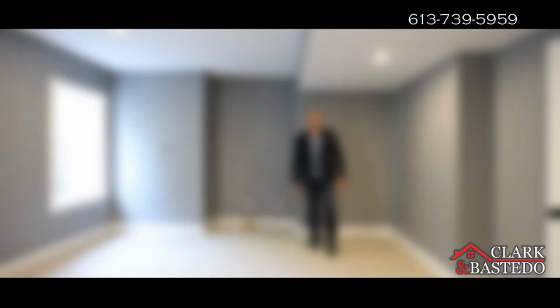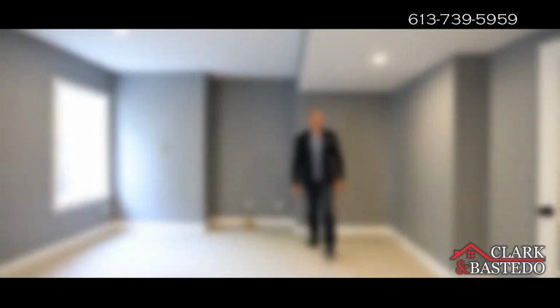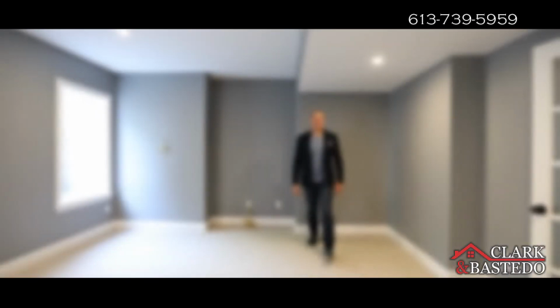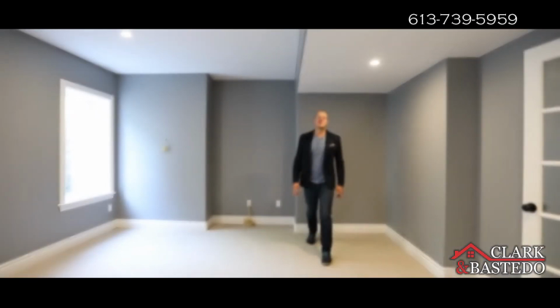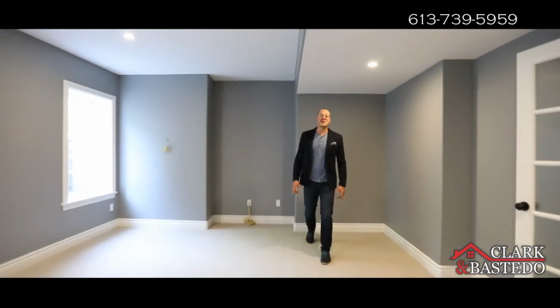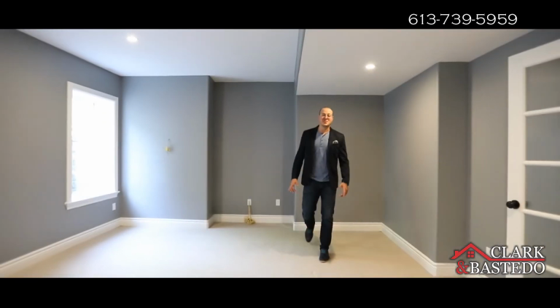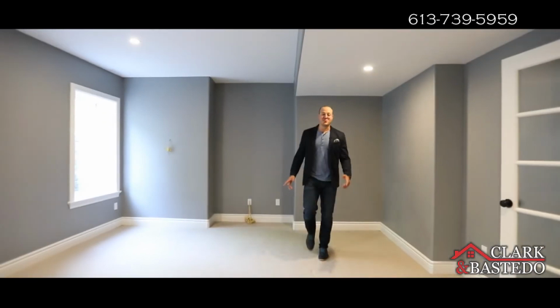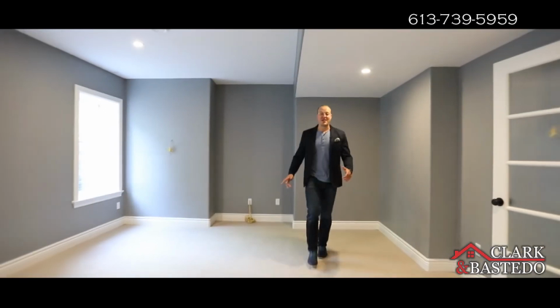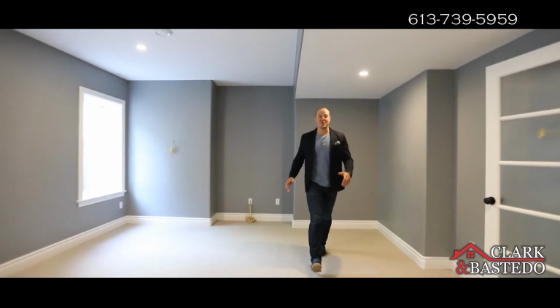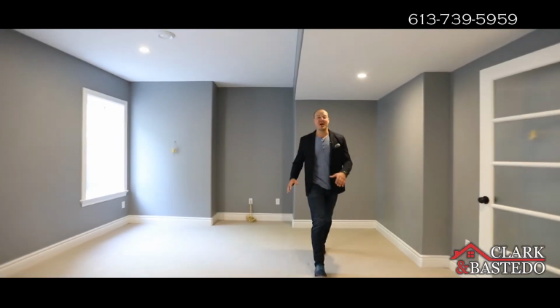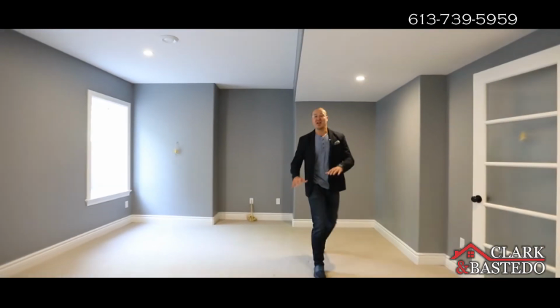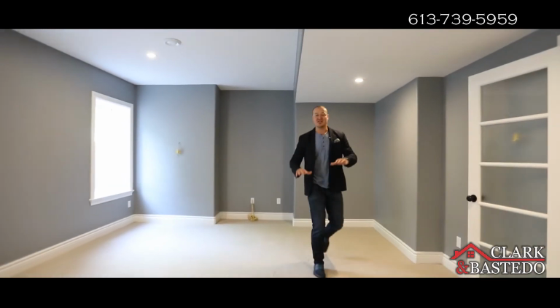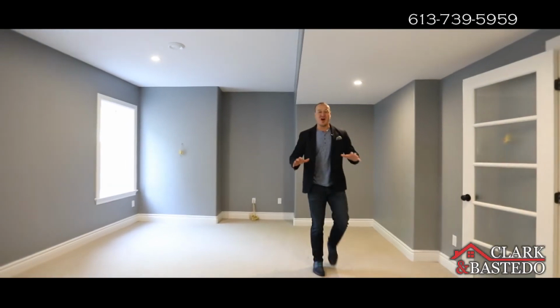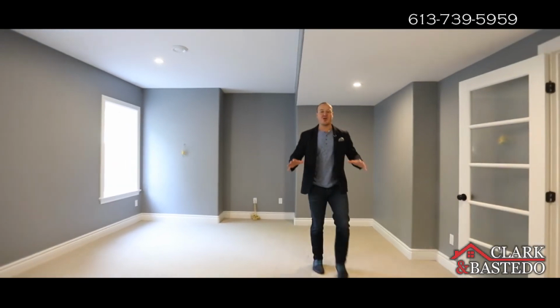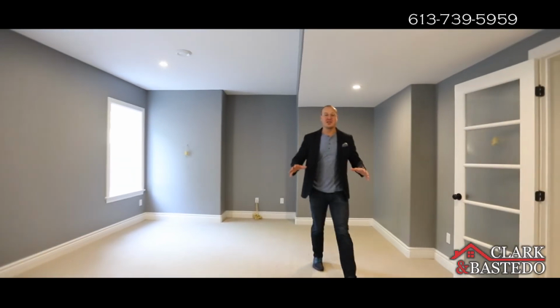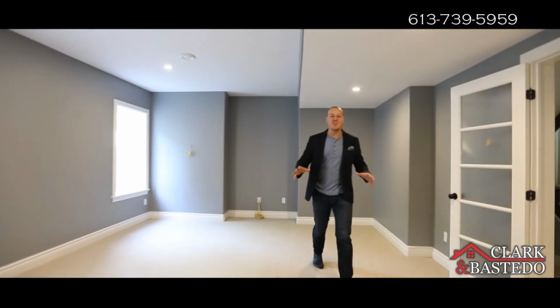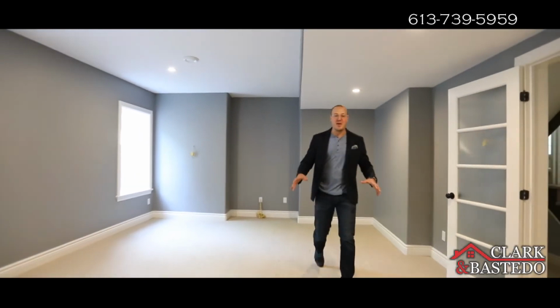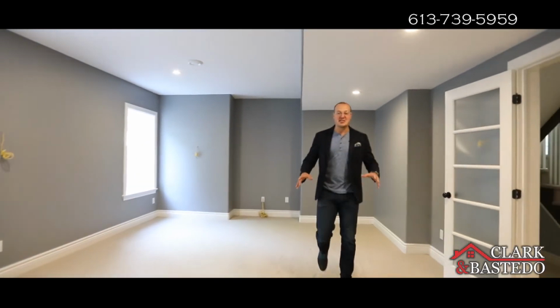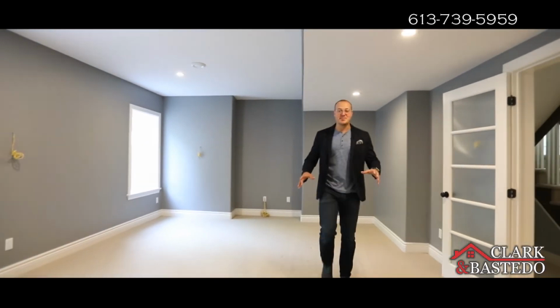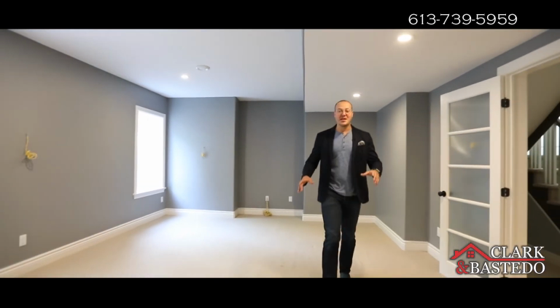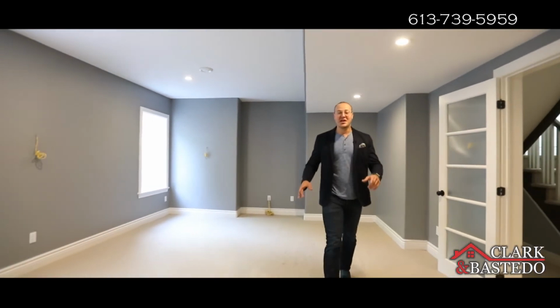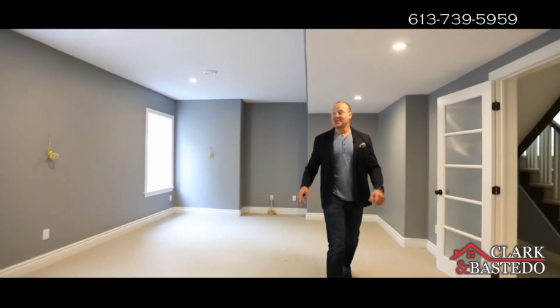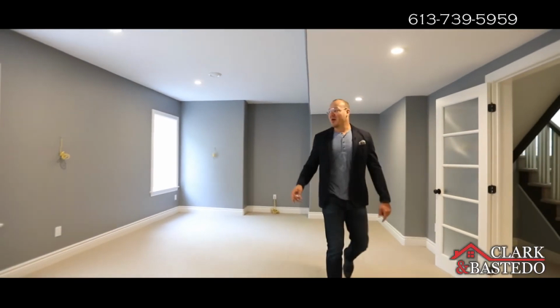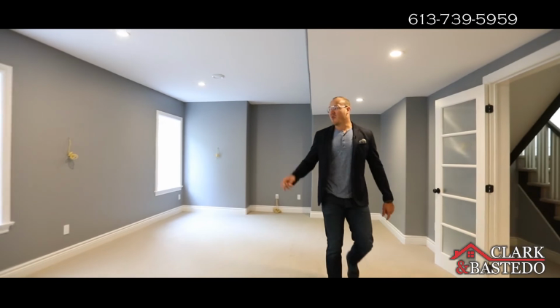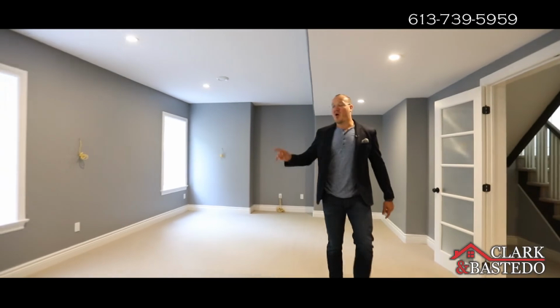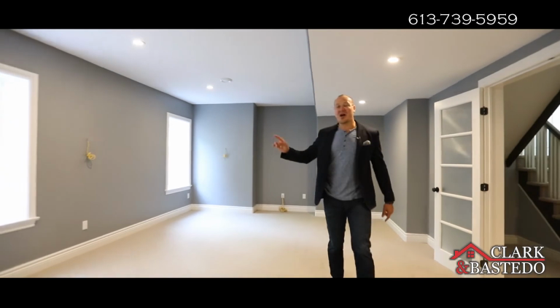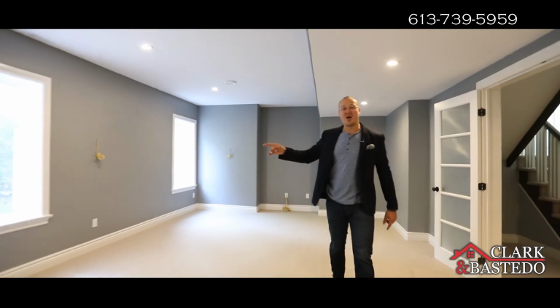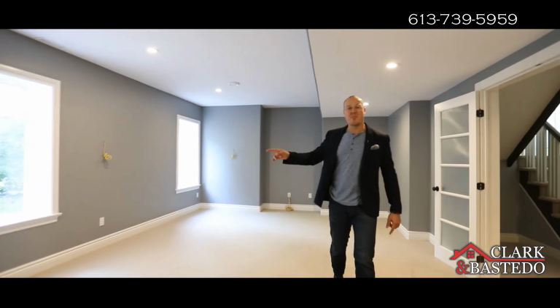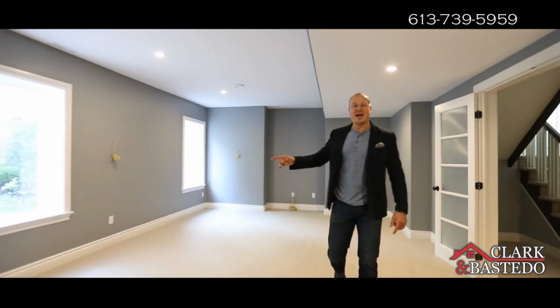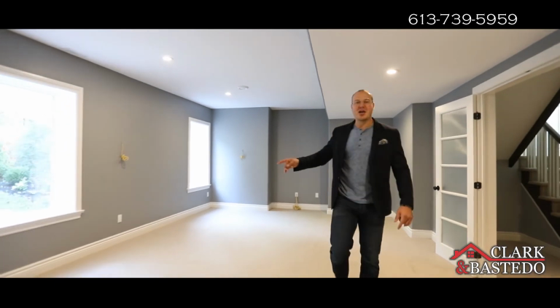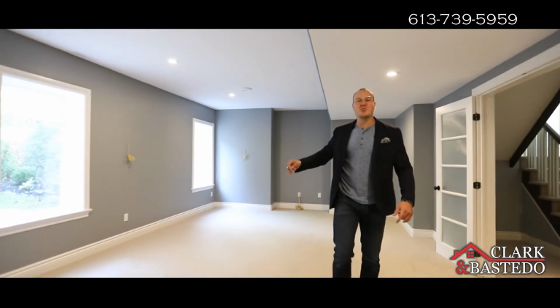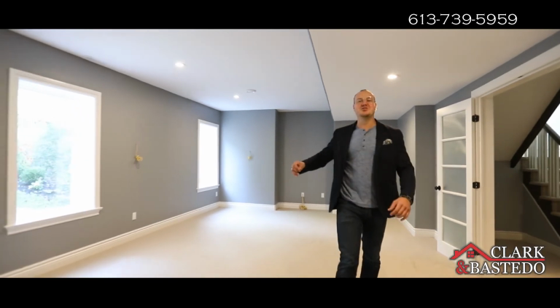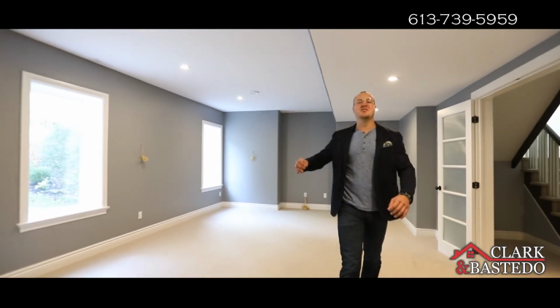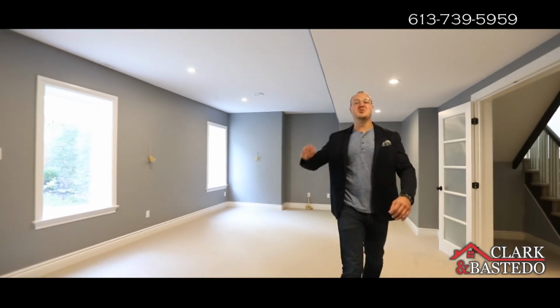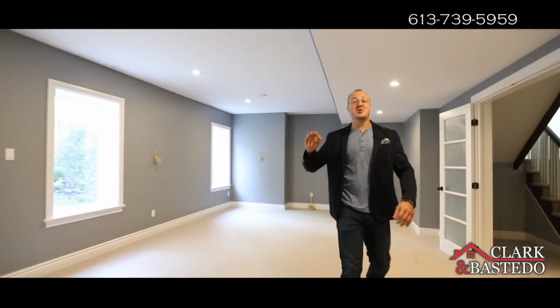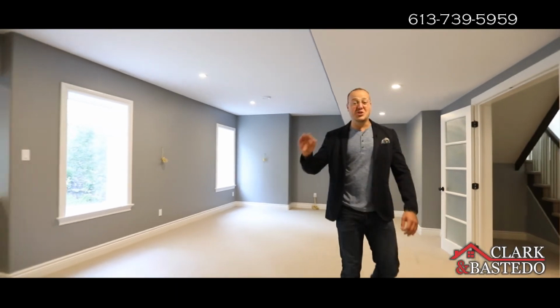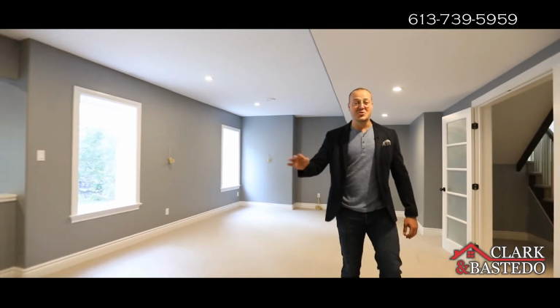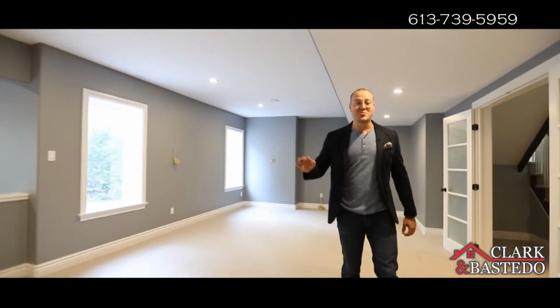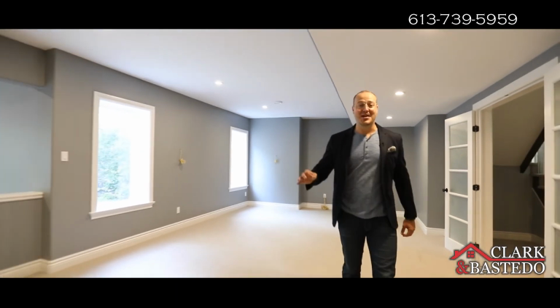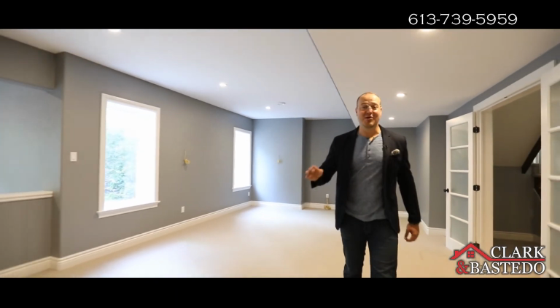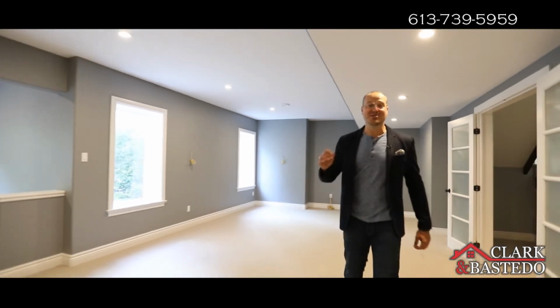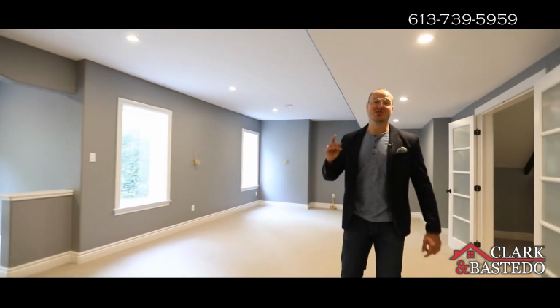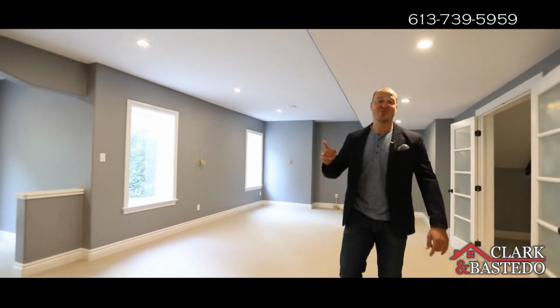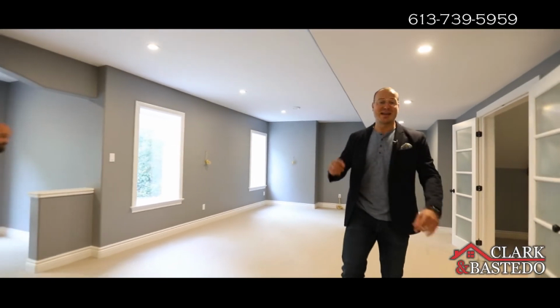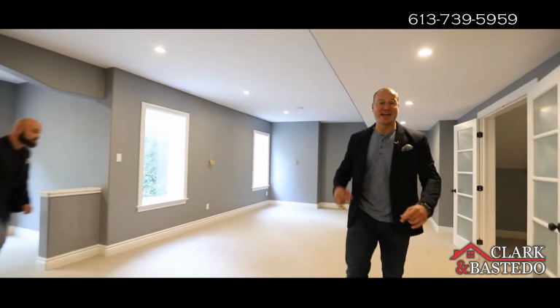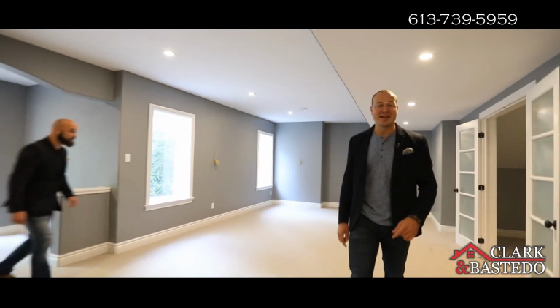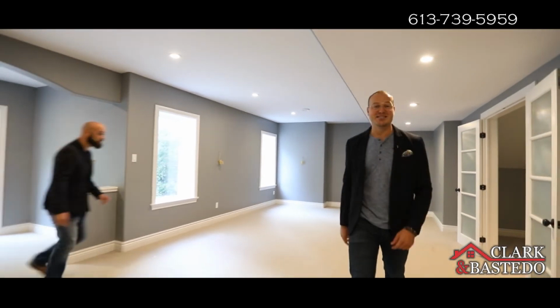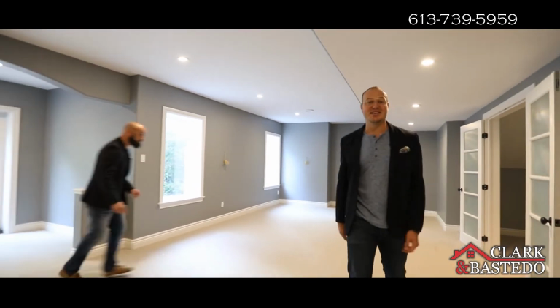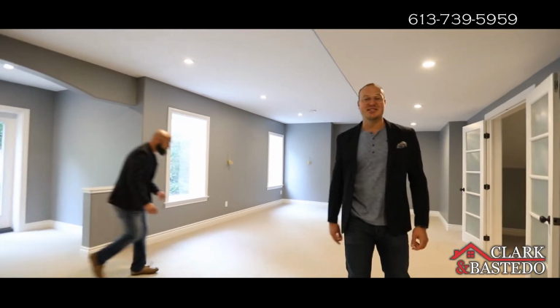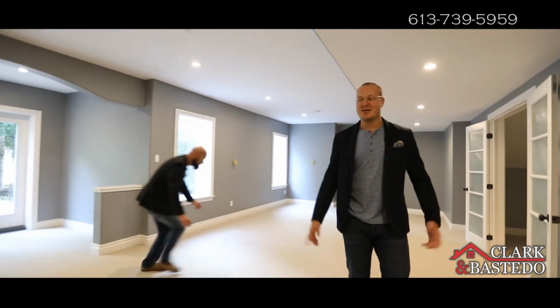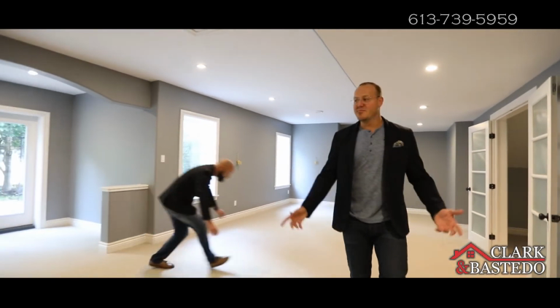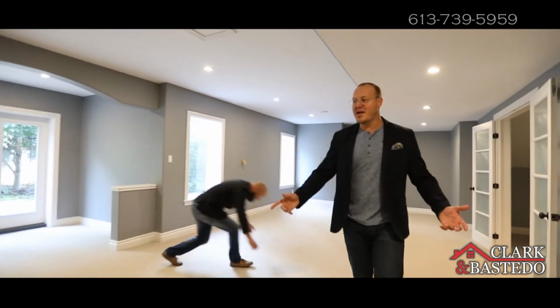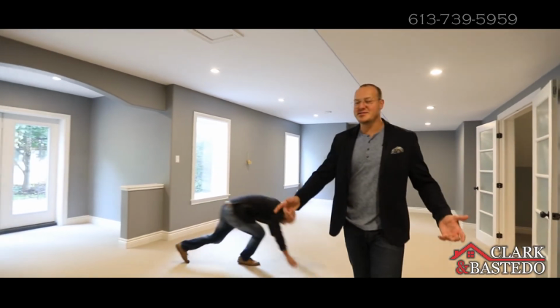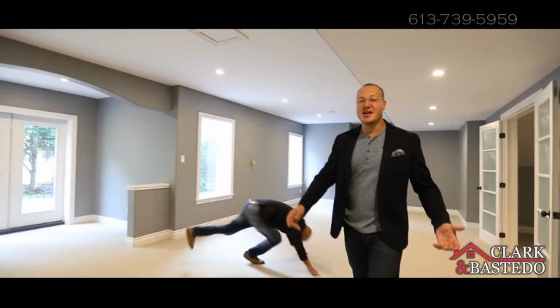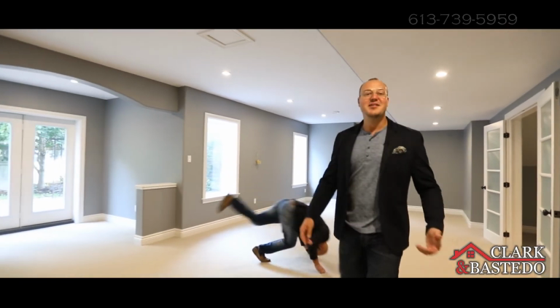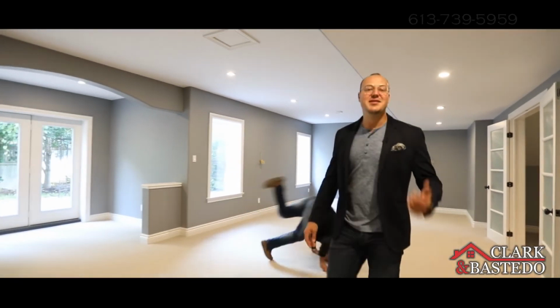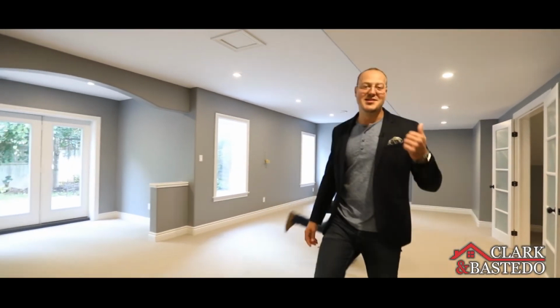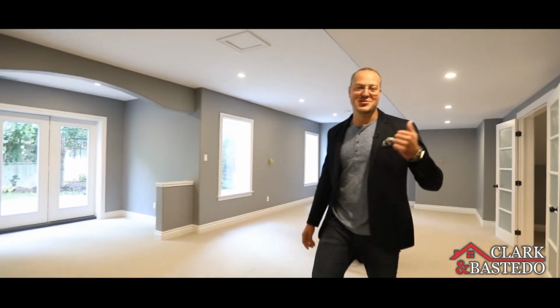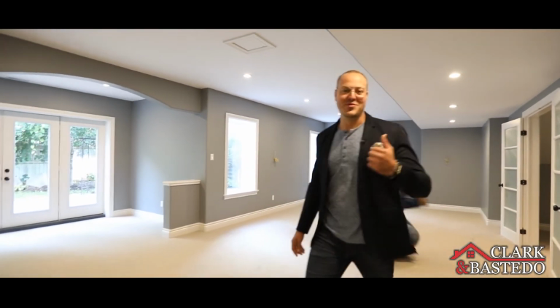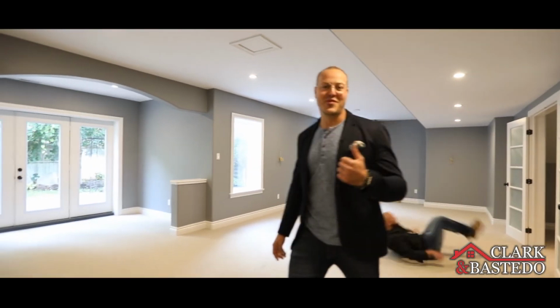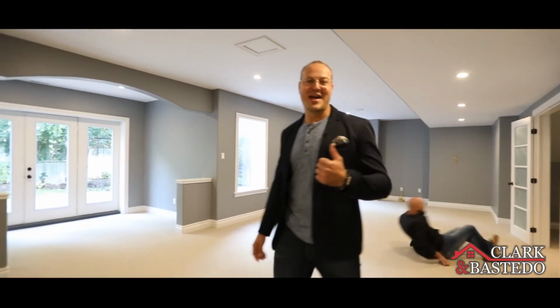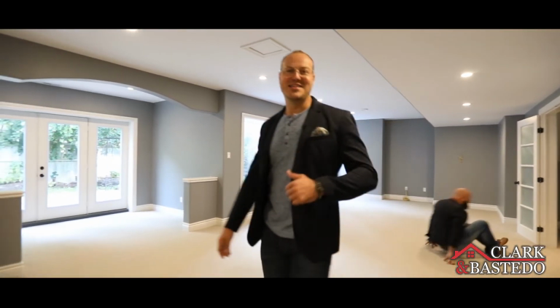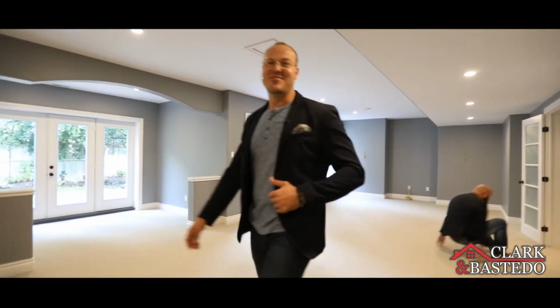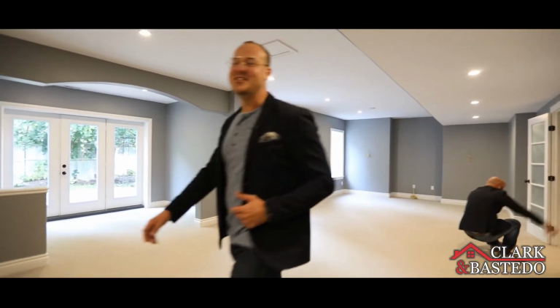This basement rec room is hardly a basement. You have a walkout backyard which gives you huge windows, direct access, plus tons of room for activities.